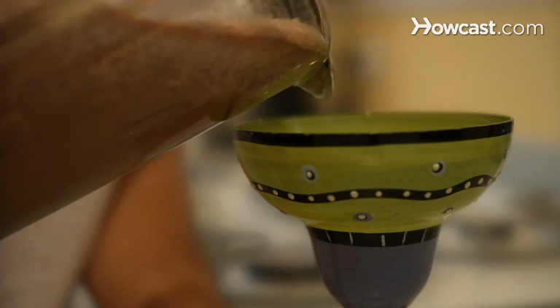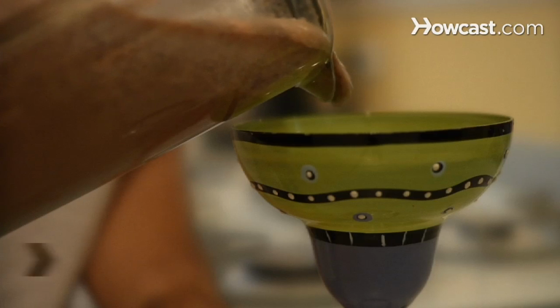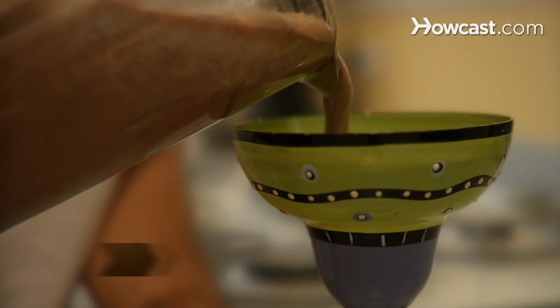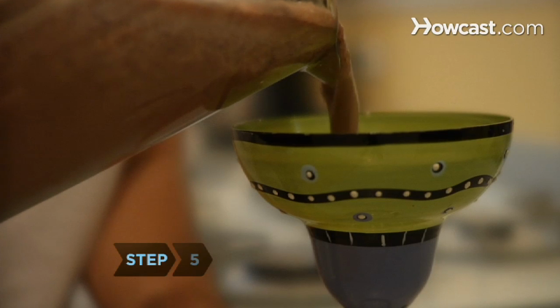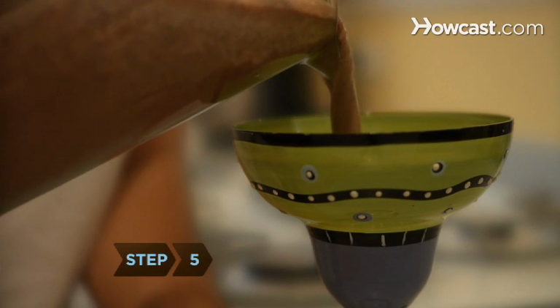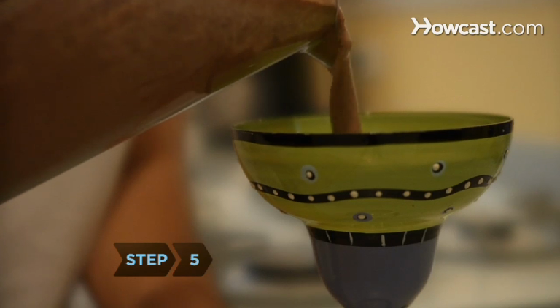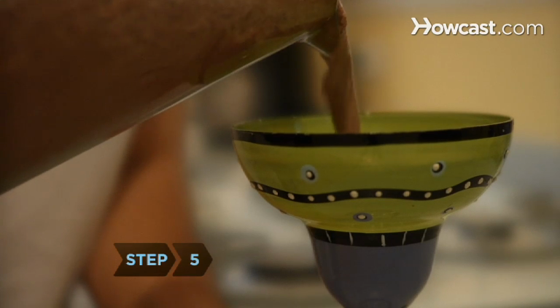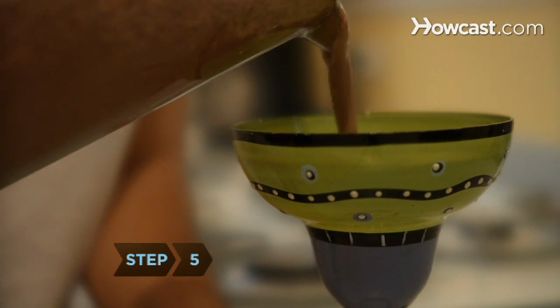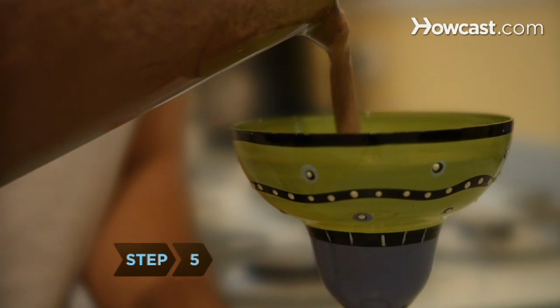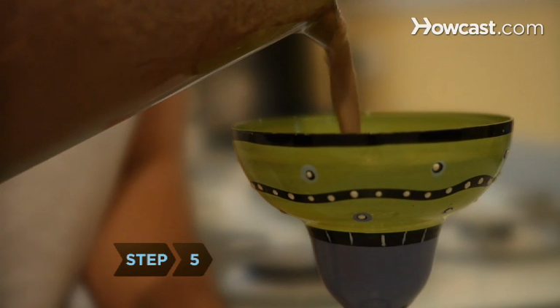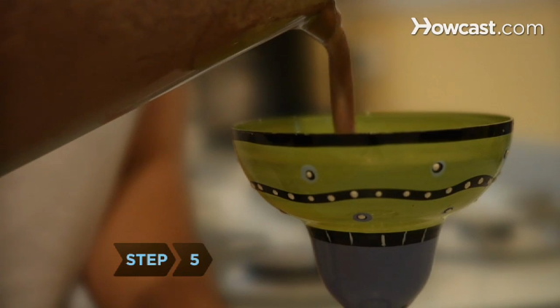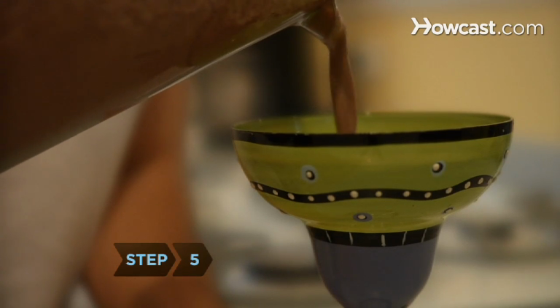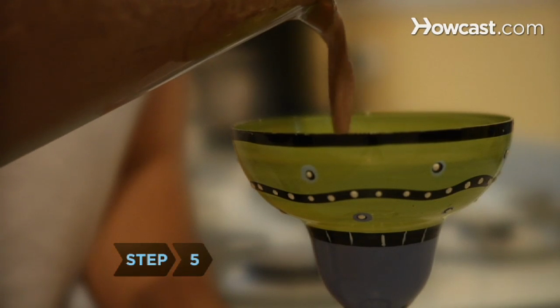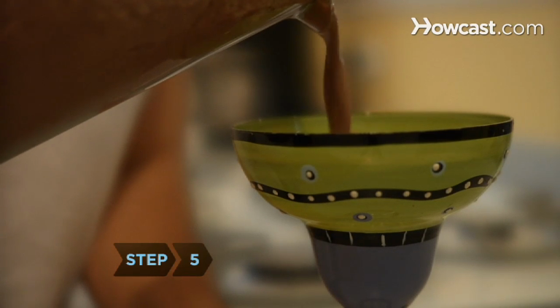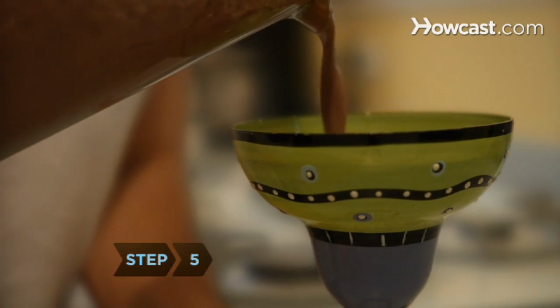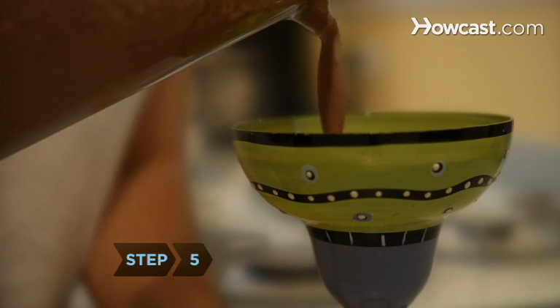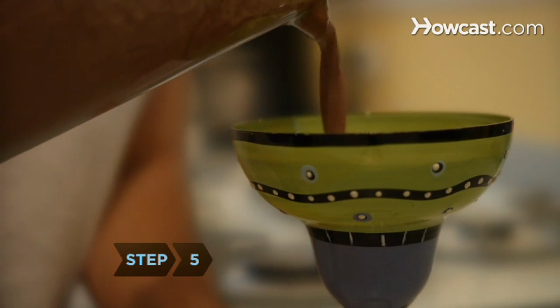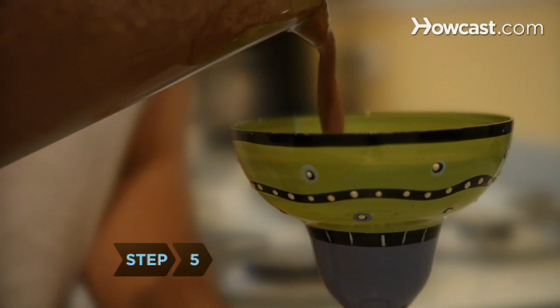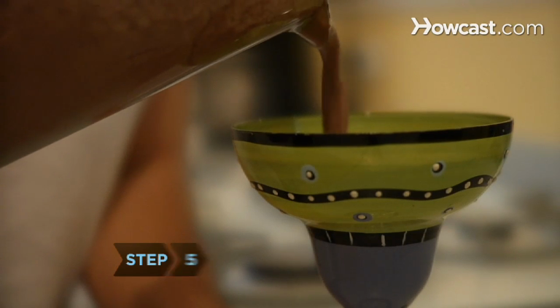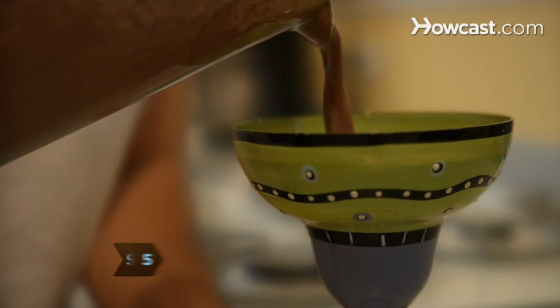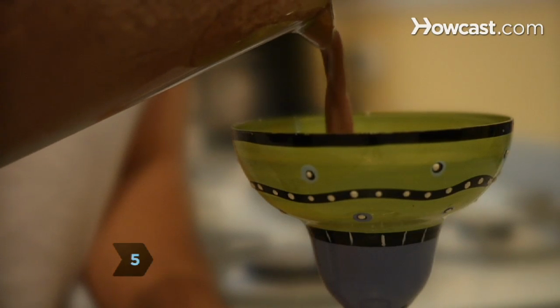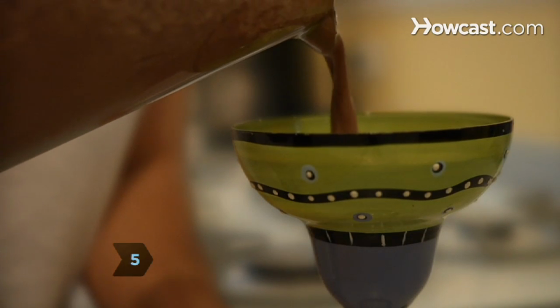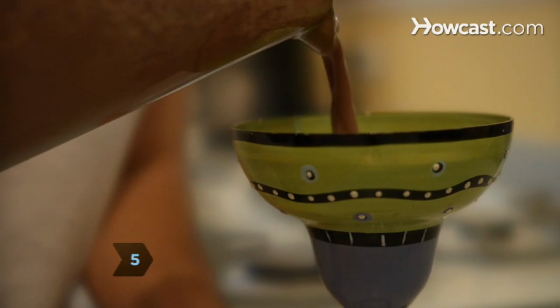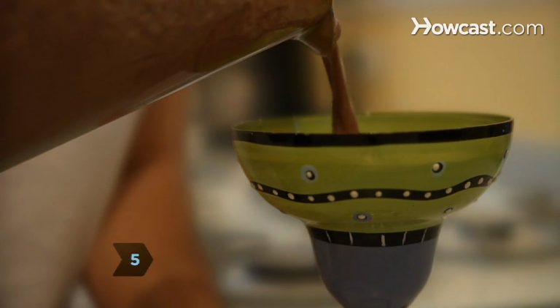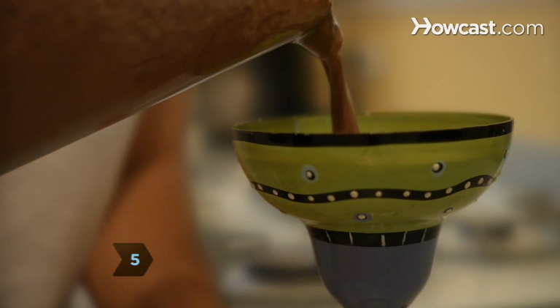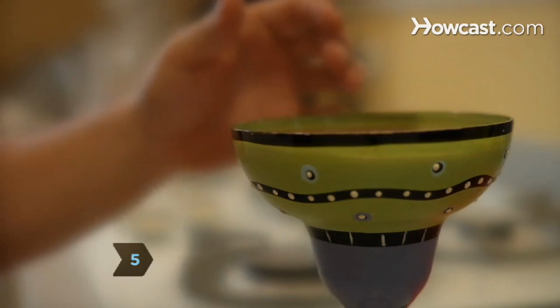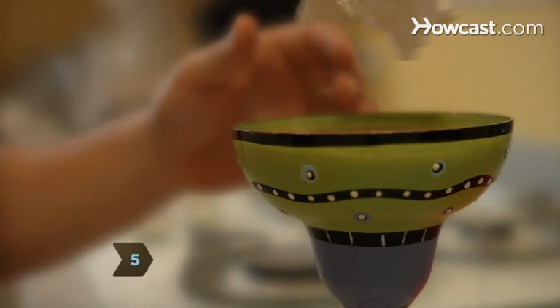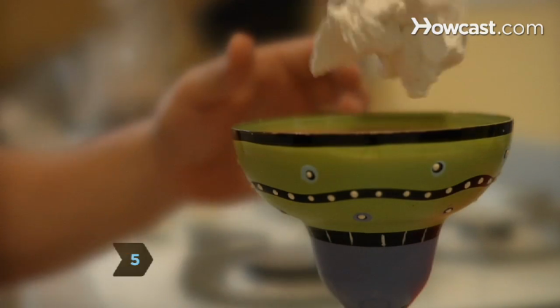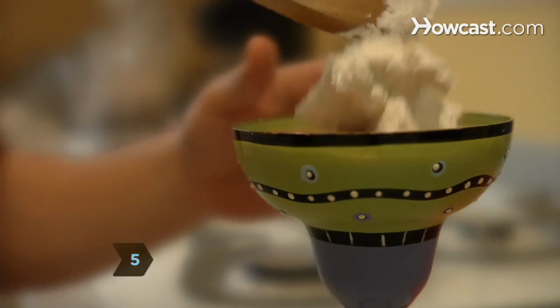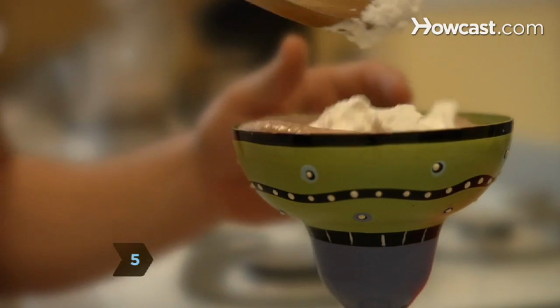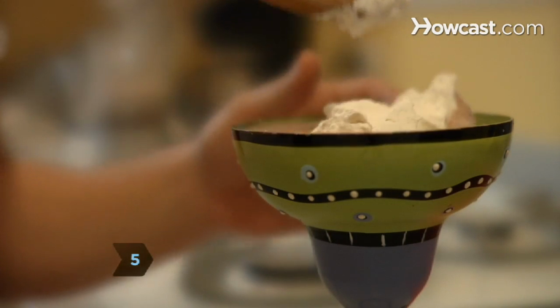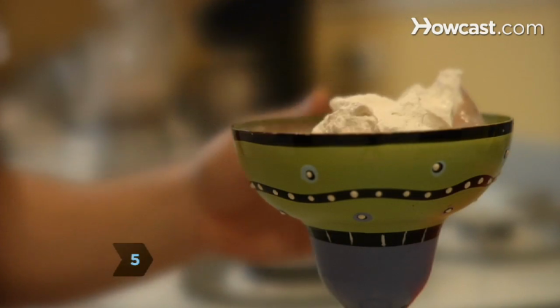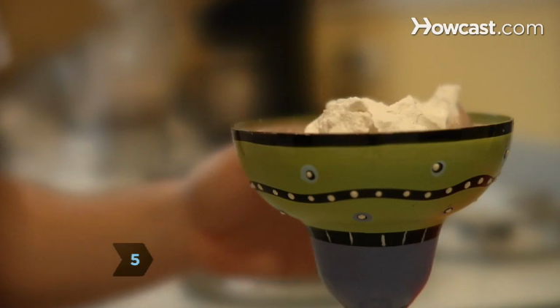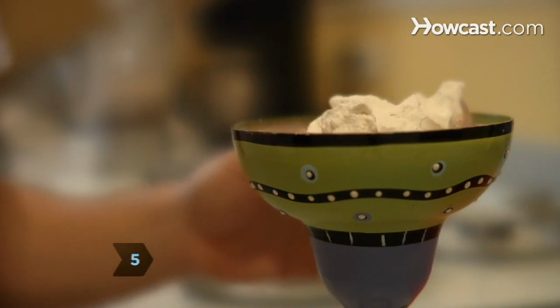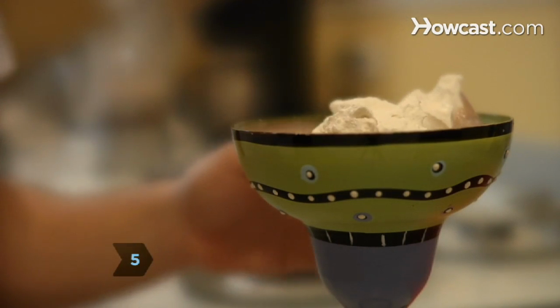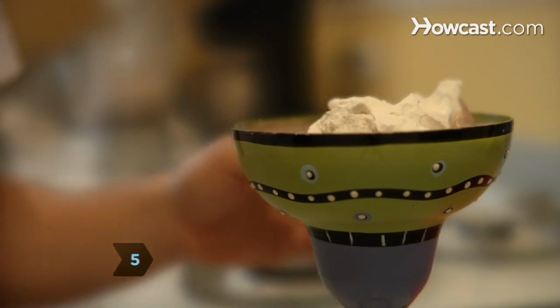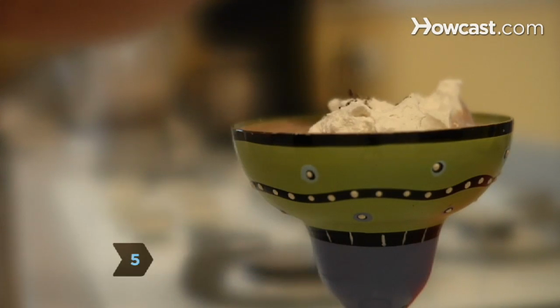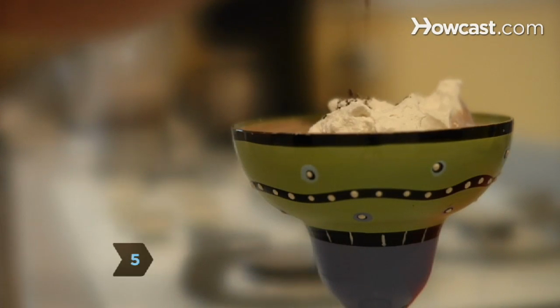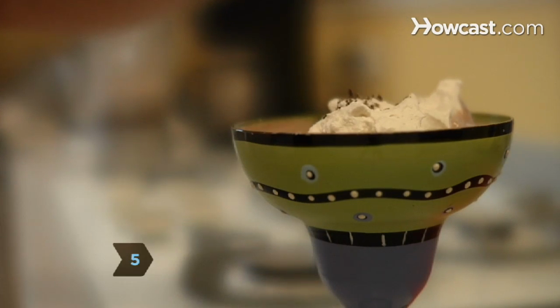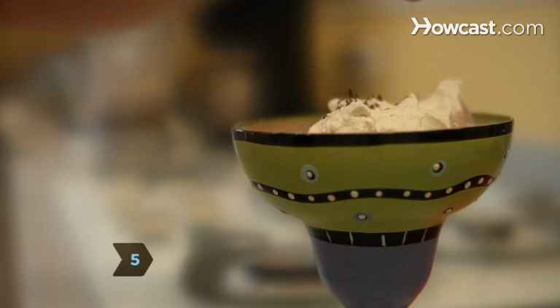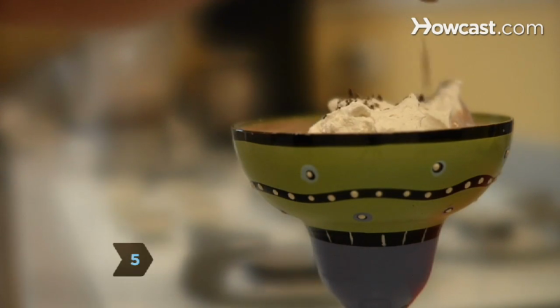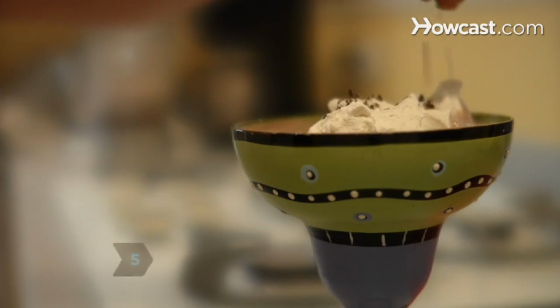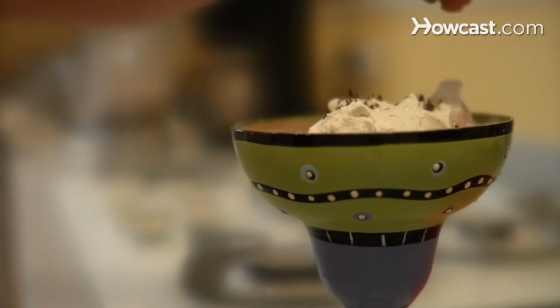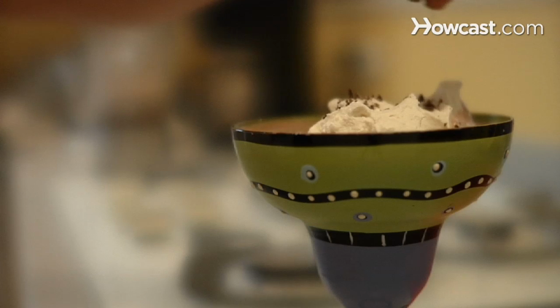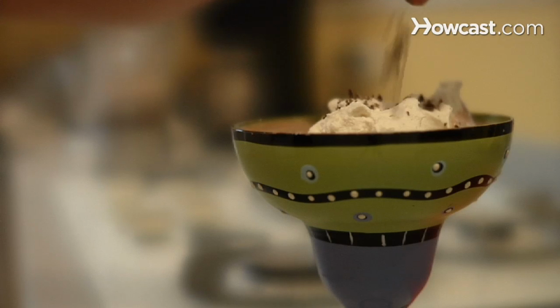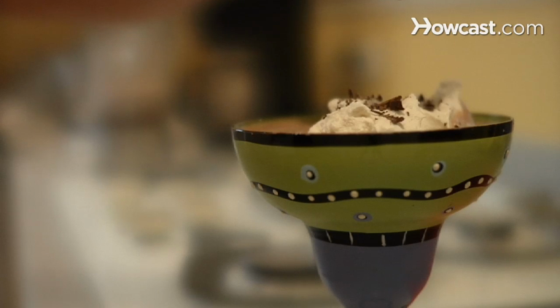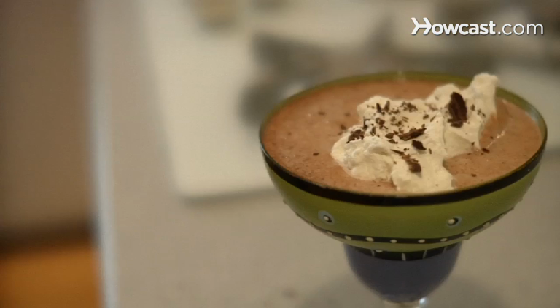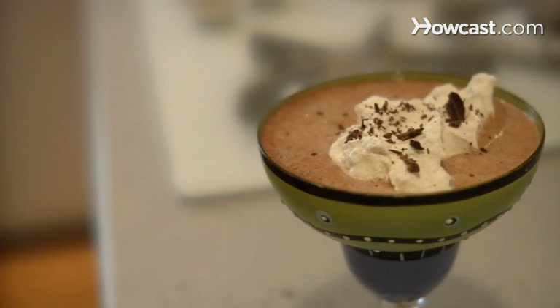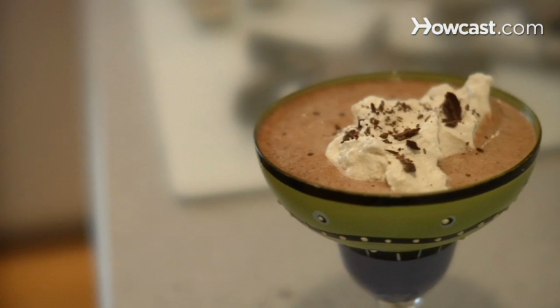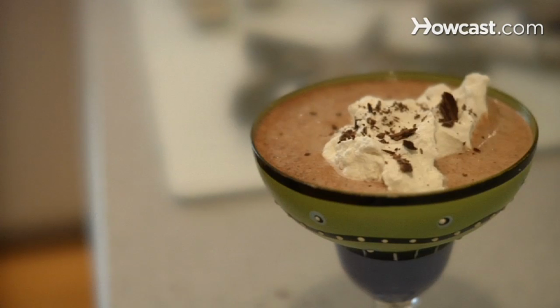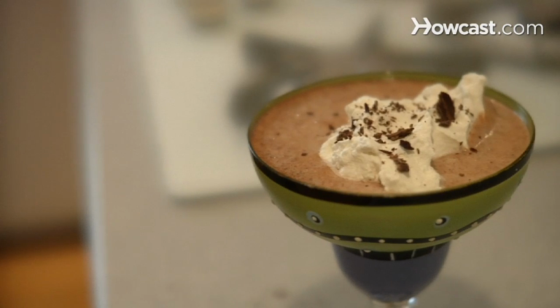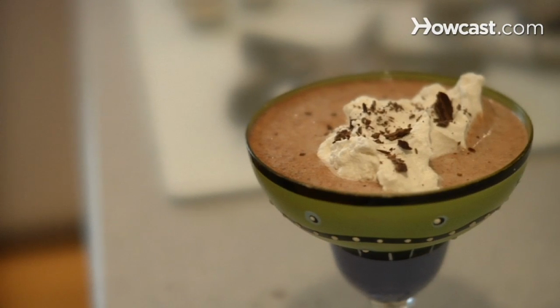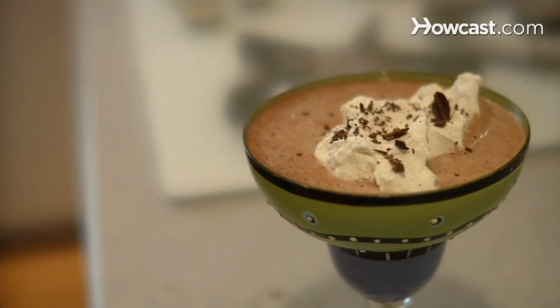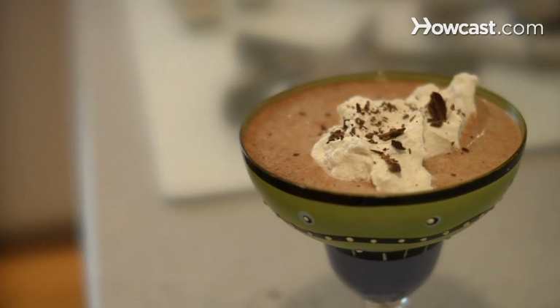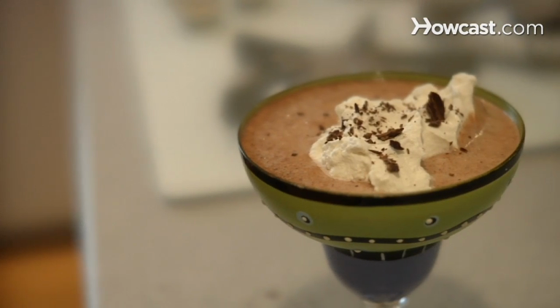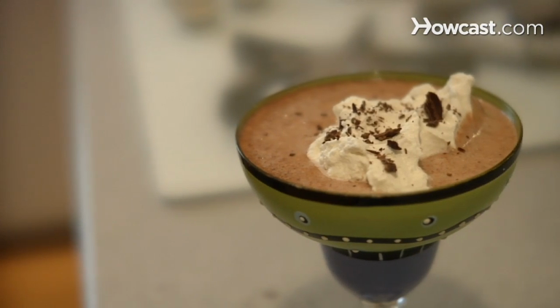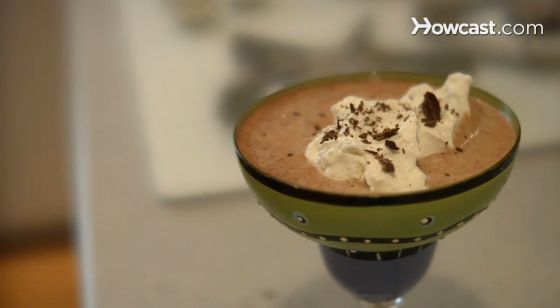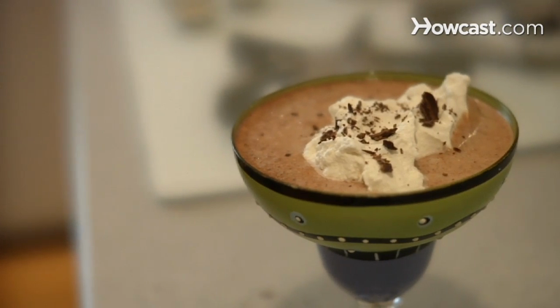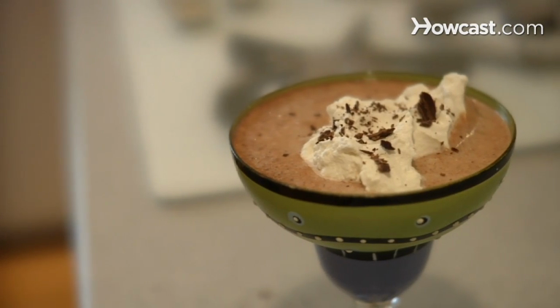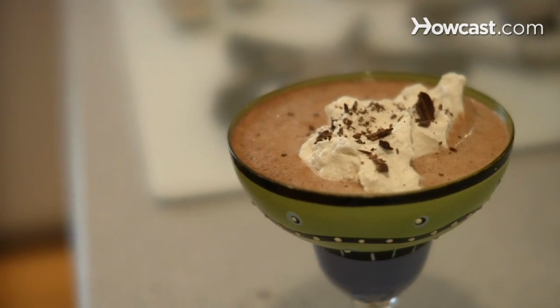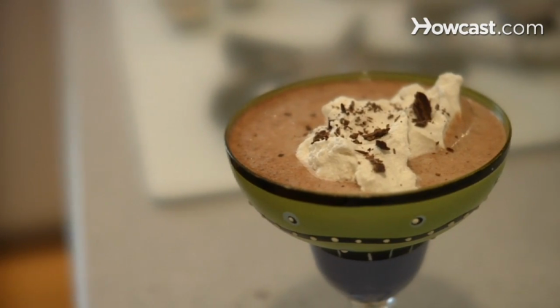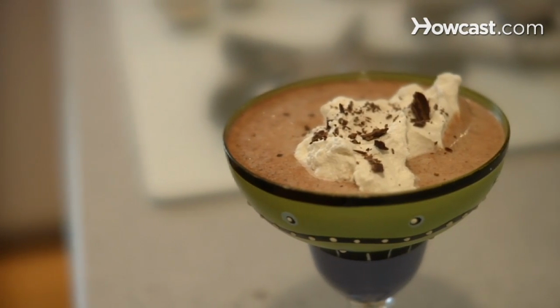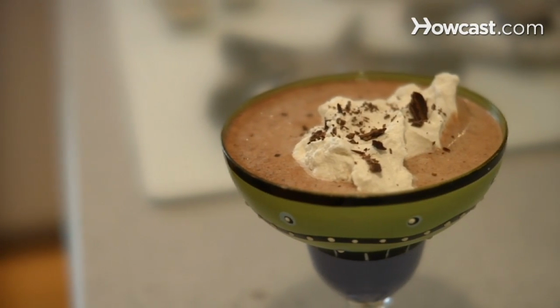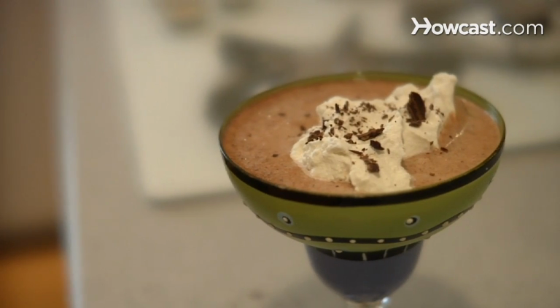Step 5: Pour the mixture into a serving glass and garnish it with whipped cream and chocolate shavings. Enjoy your cold, delicious beverage.